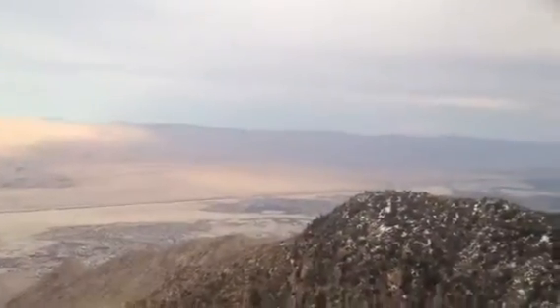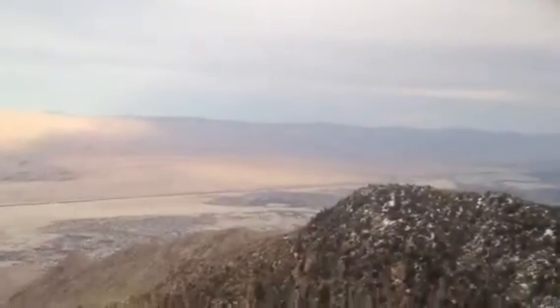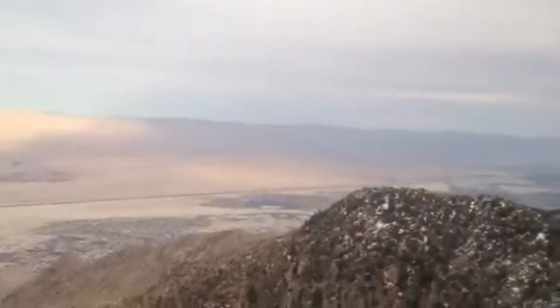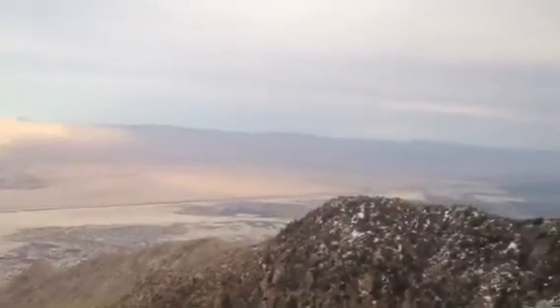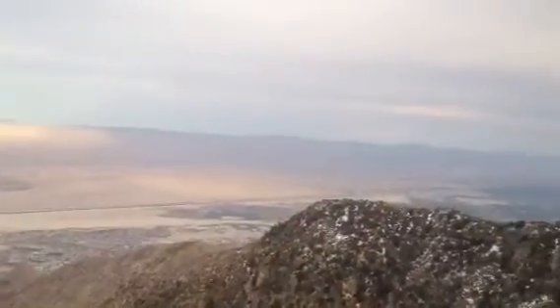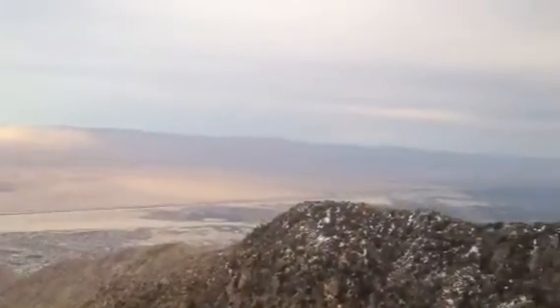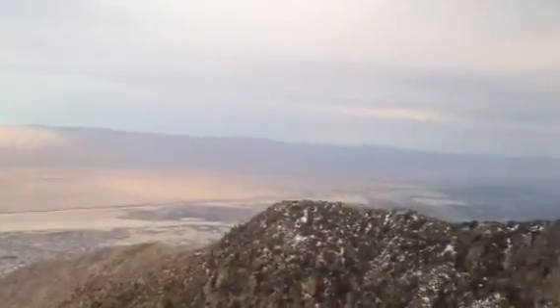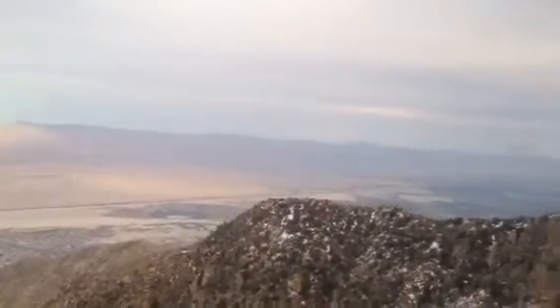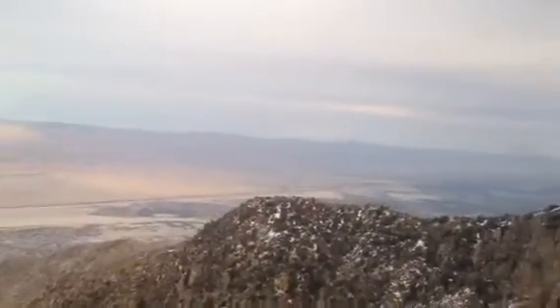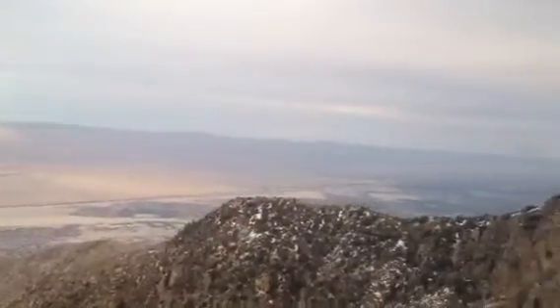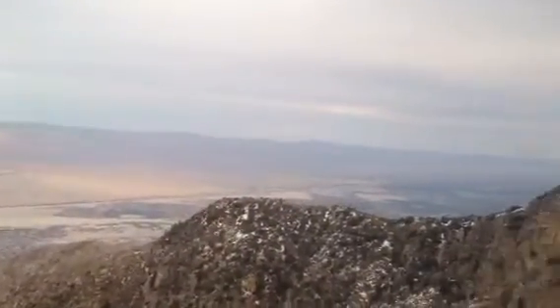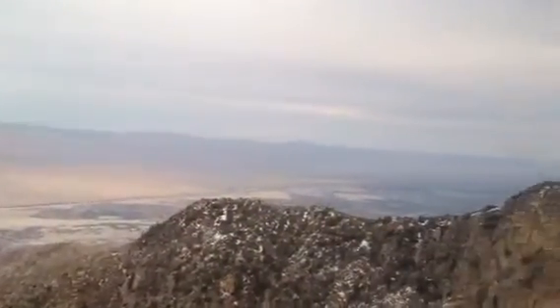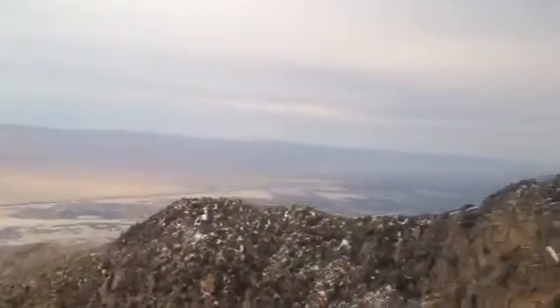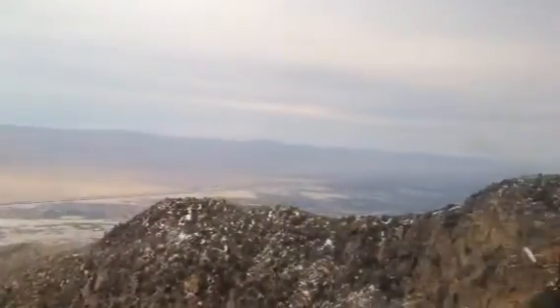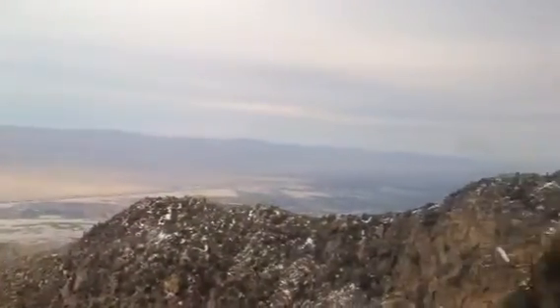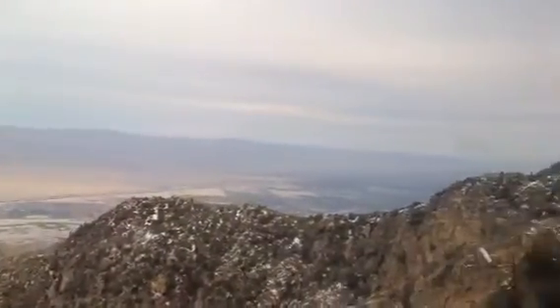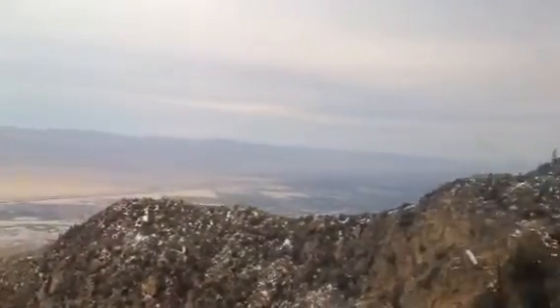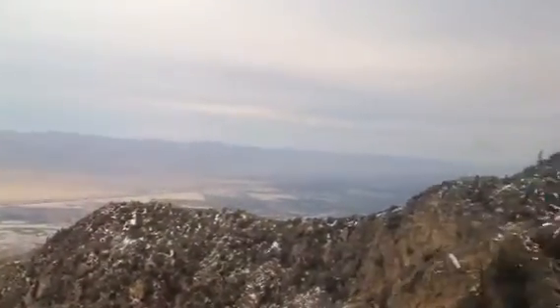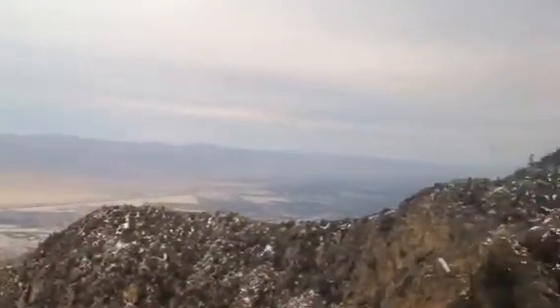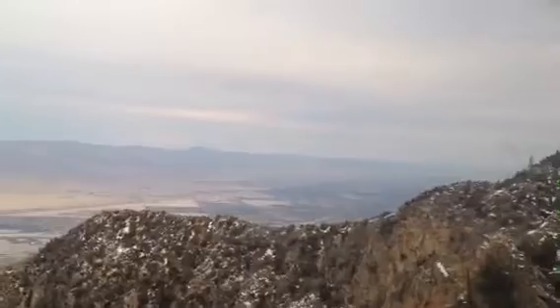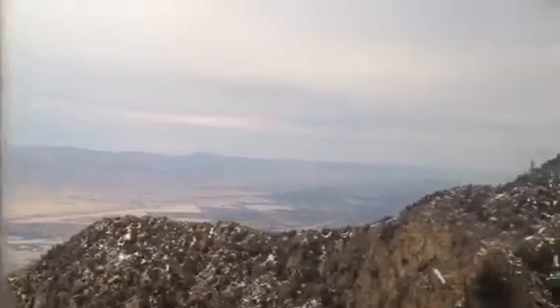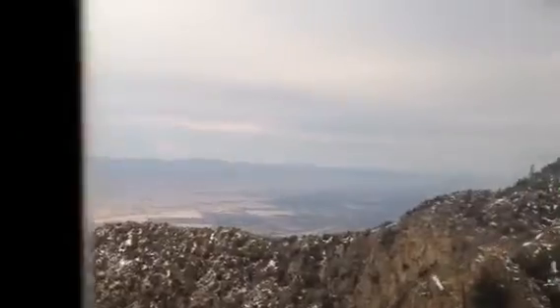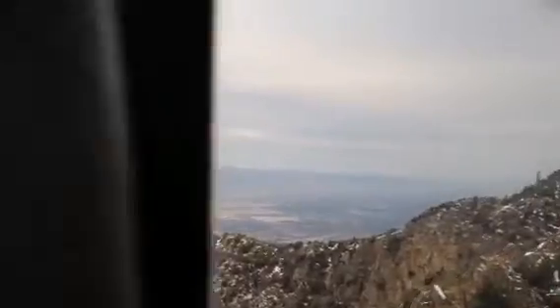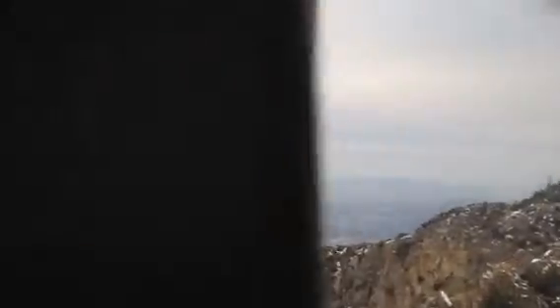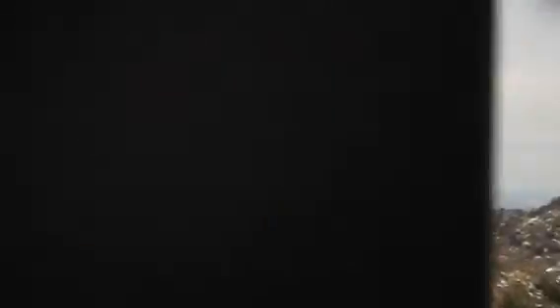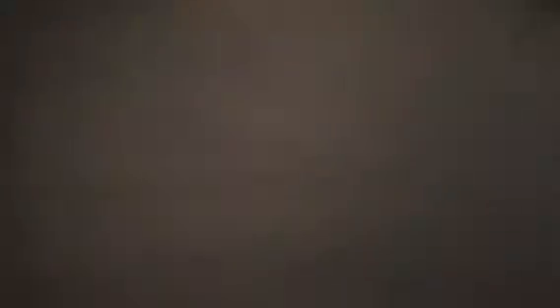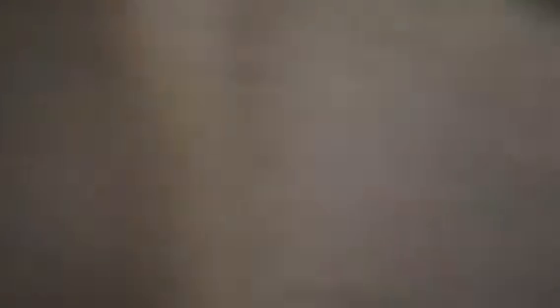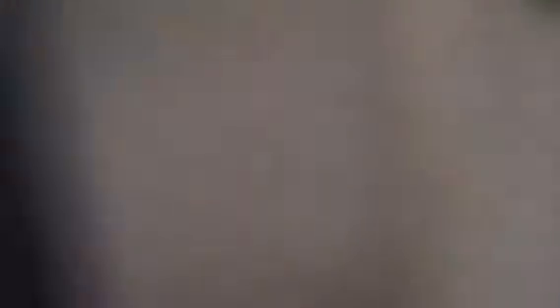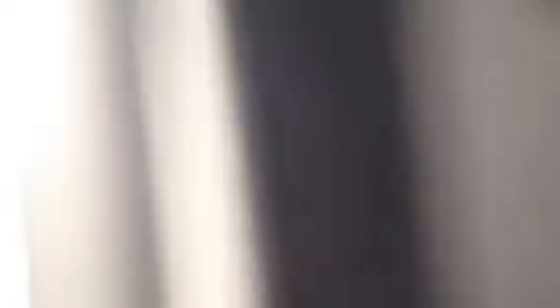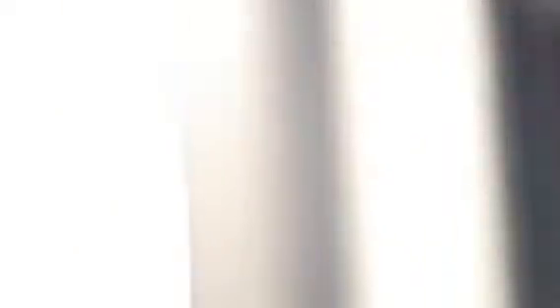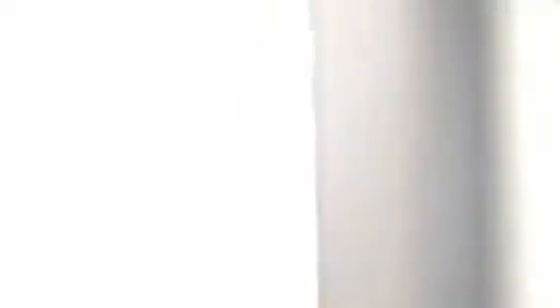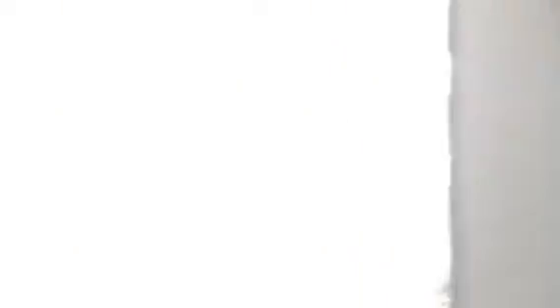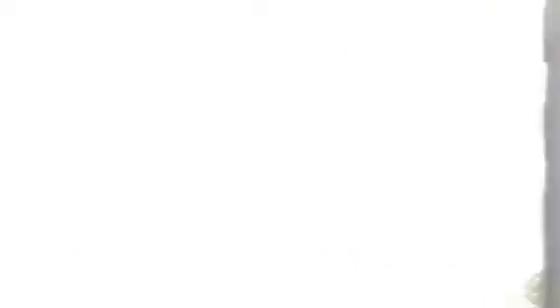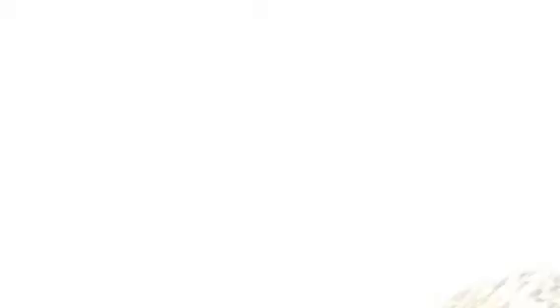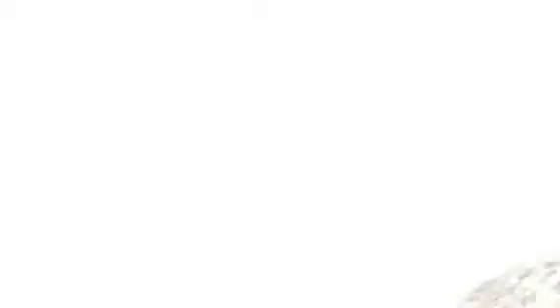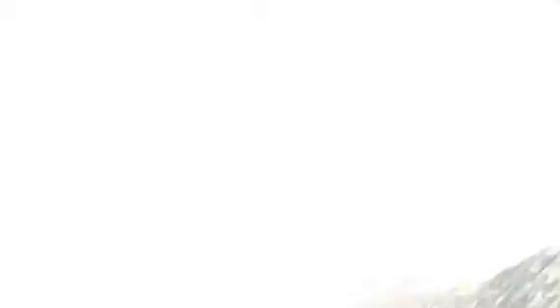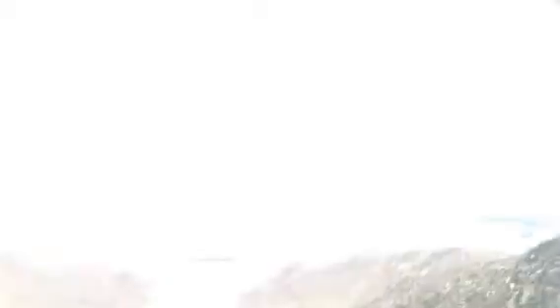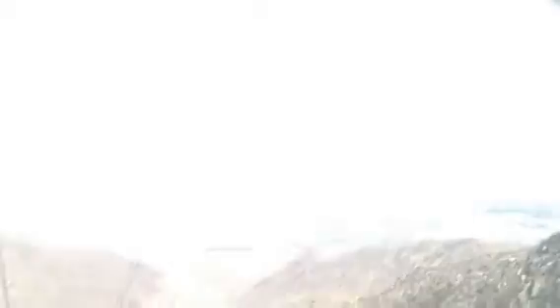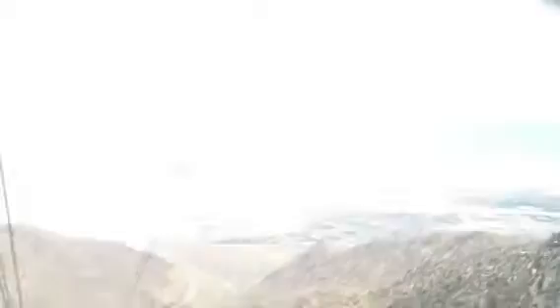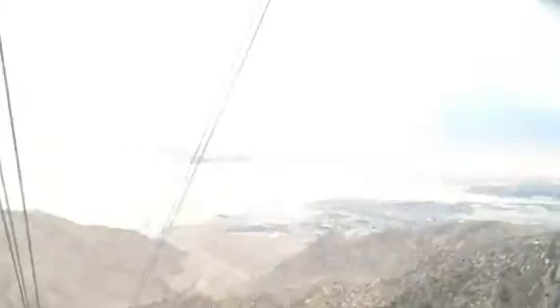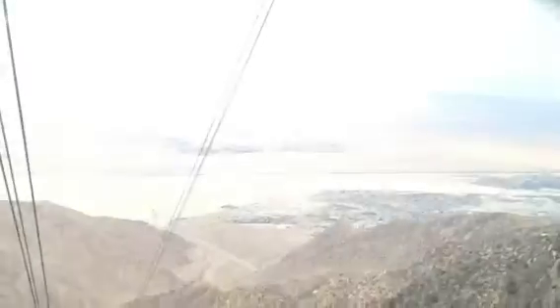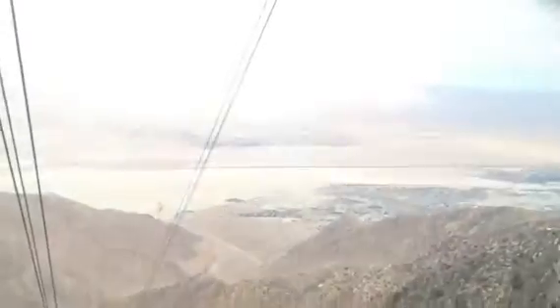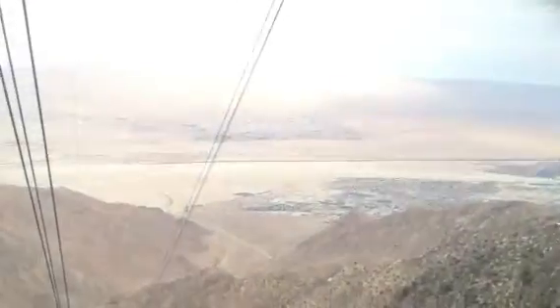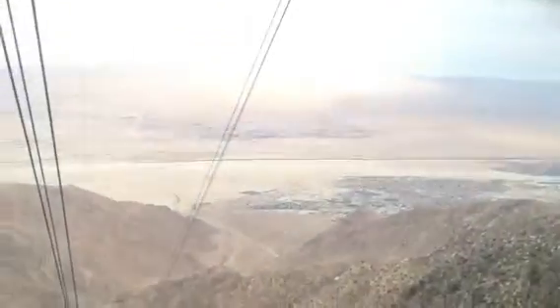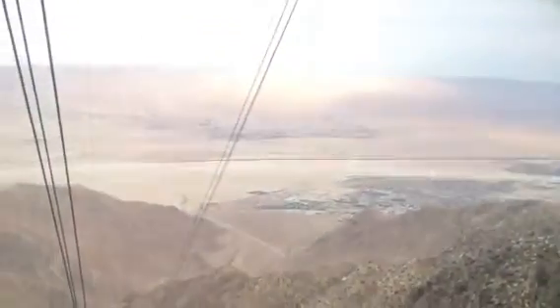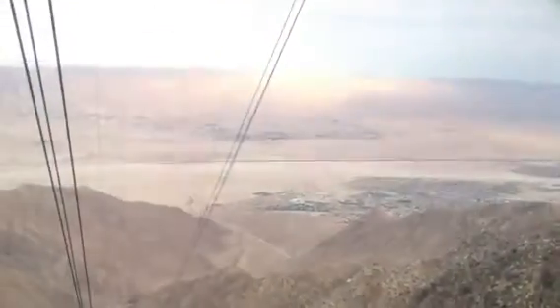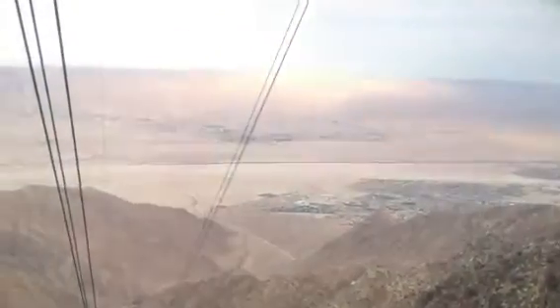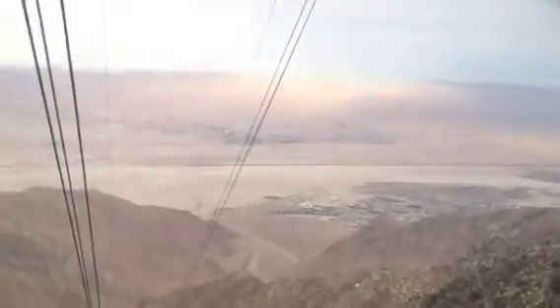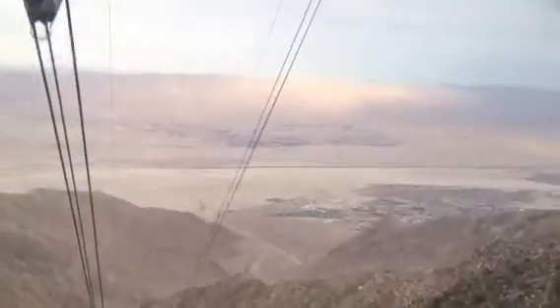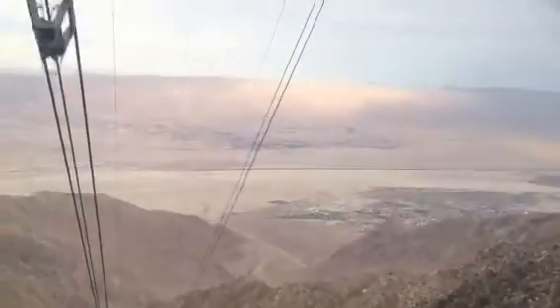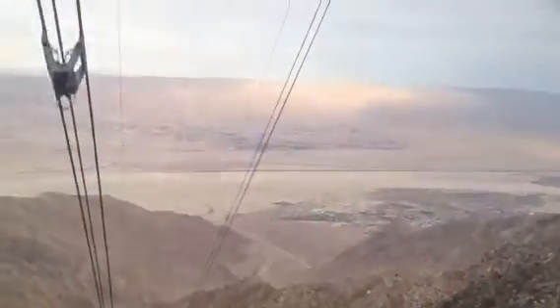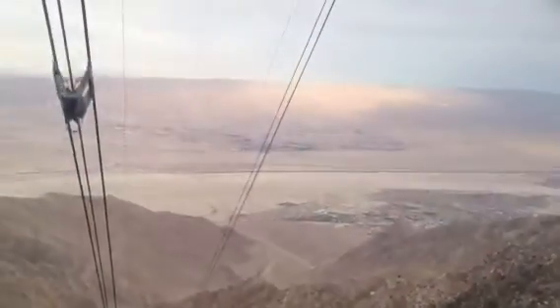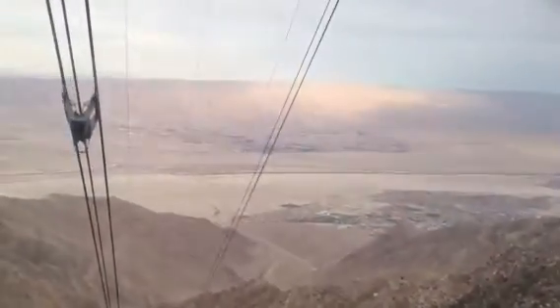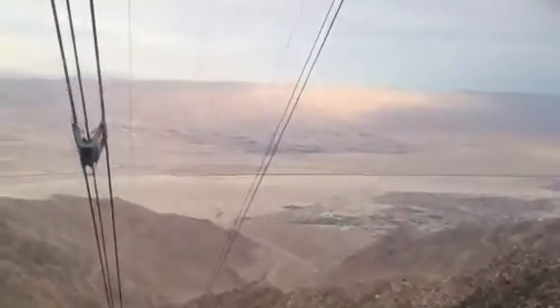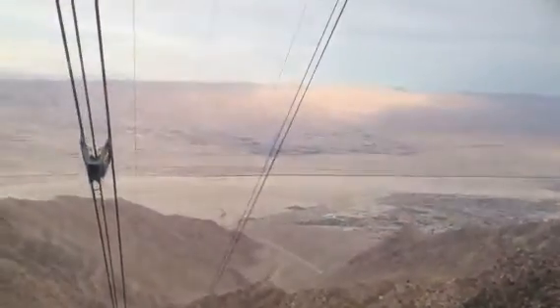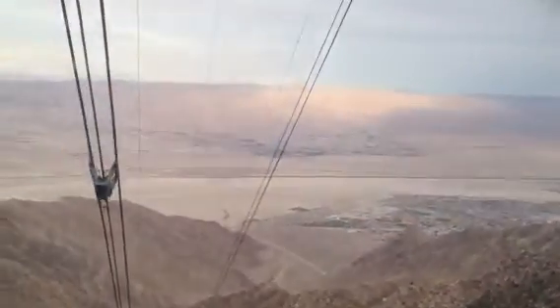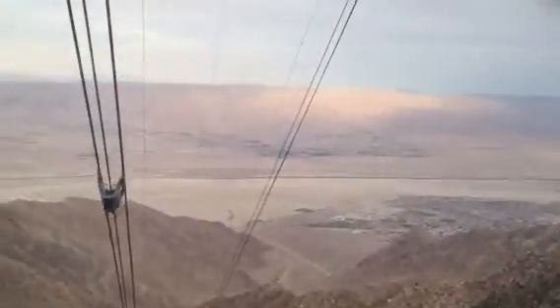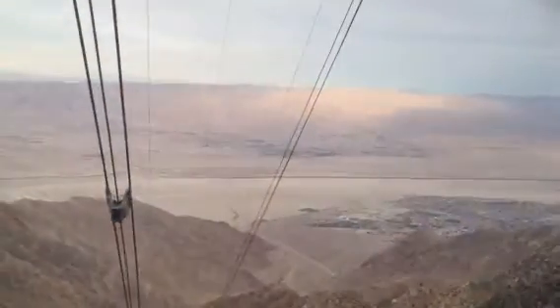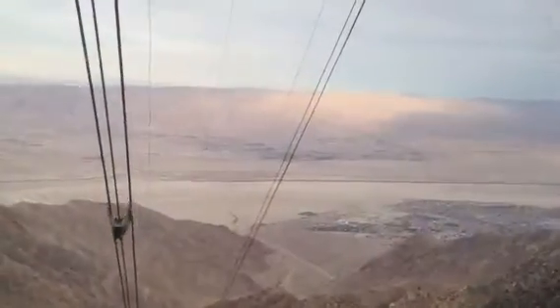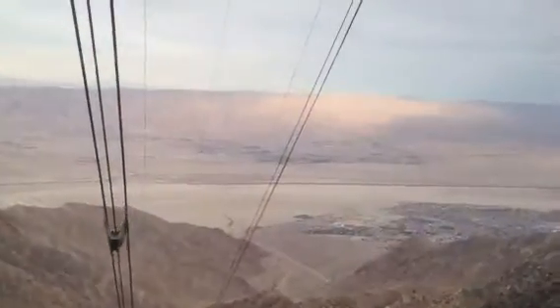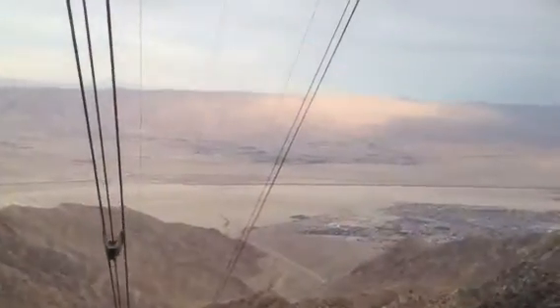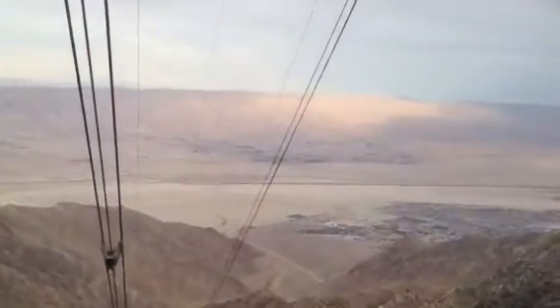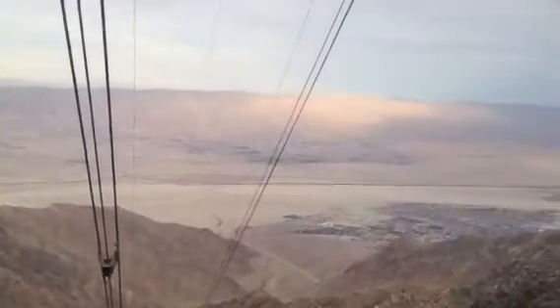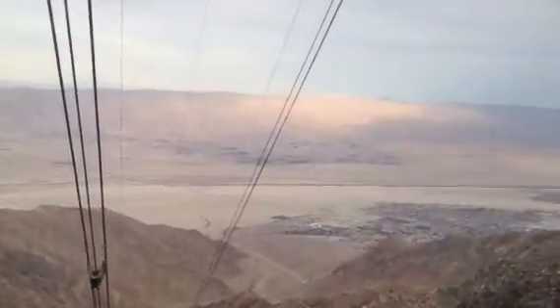Natural residents in the high country include deer, mountain lion, fox, bobcat, raccoon, and the California bighorn sheep.